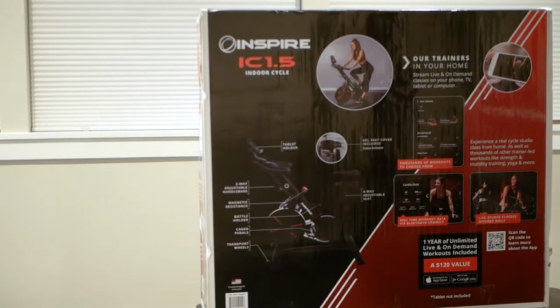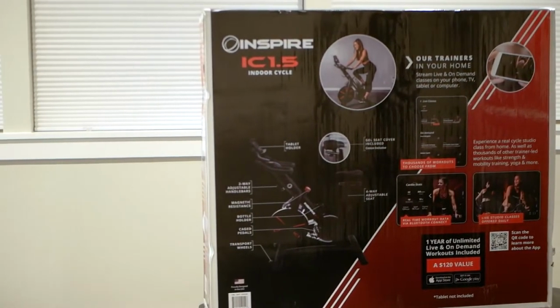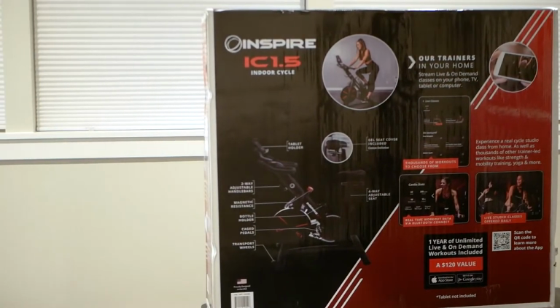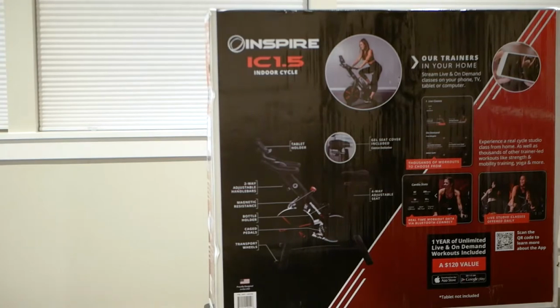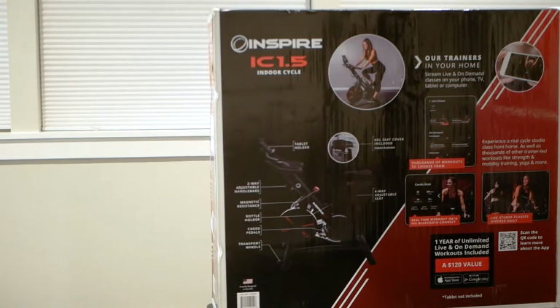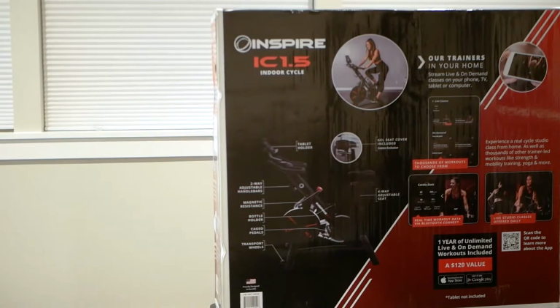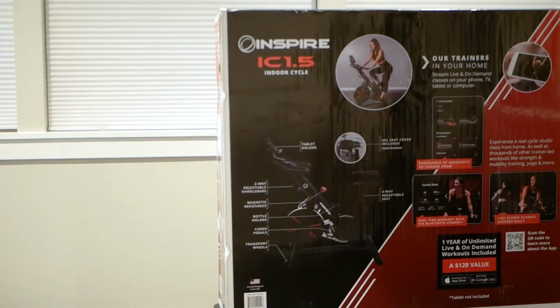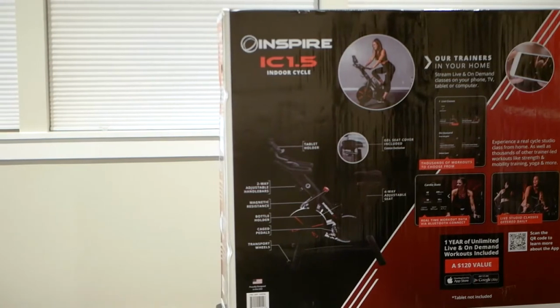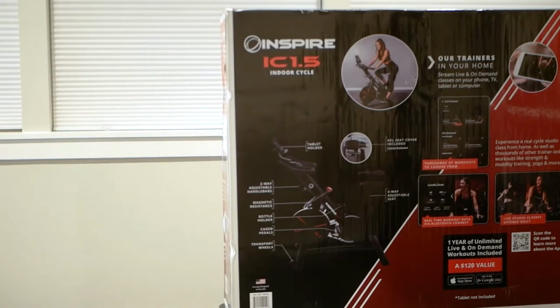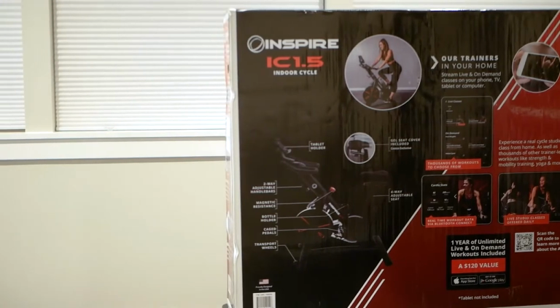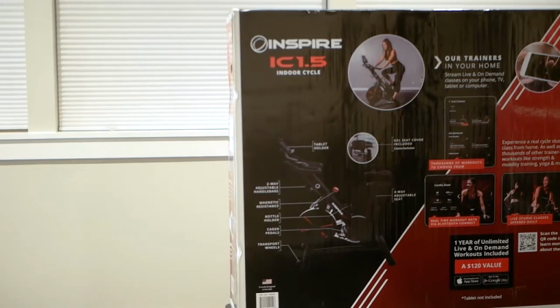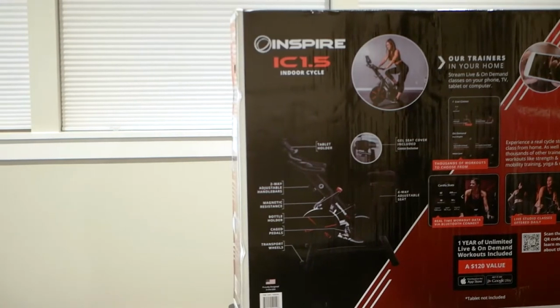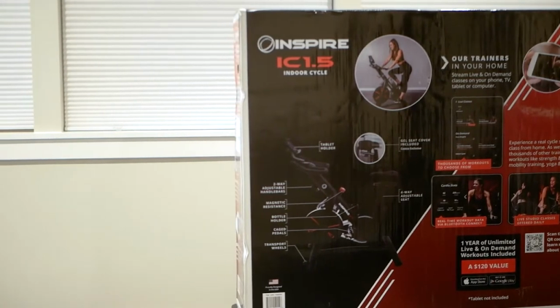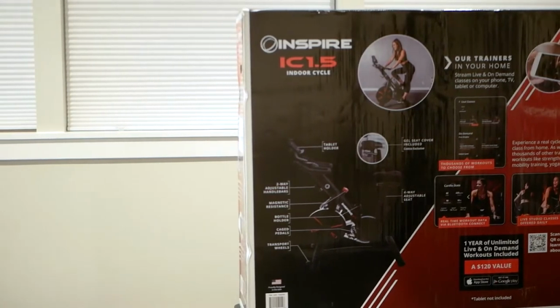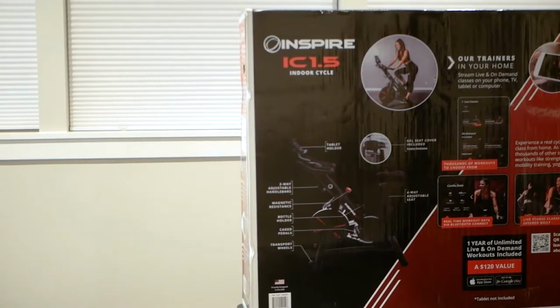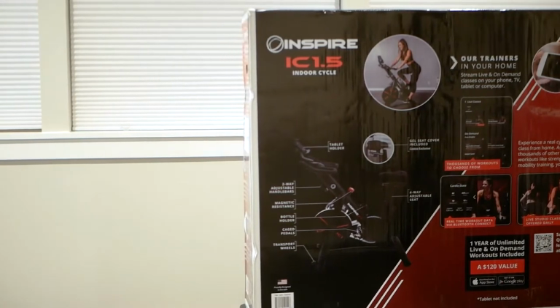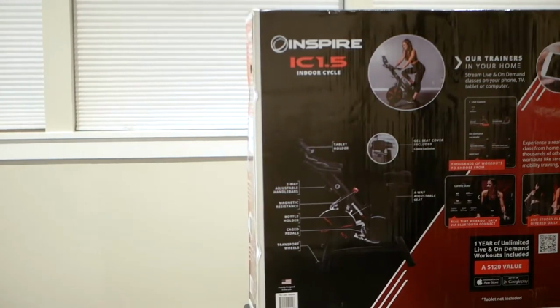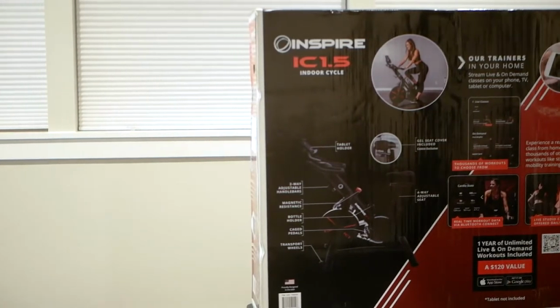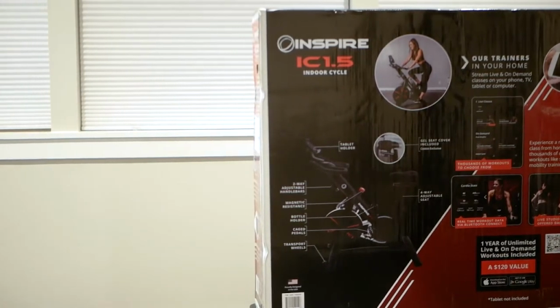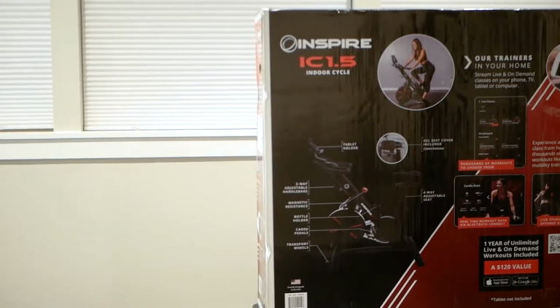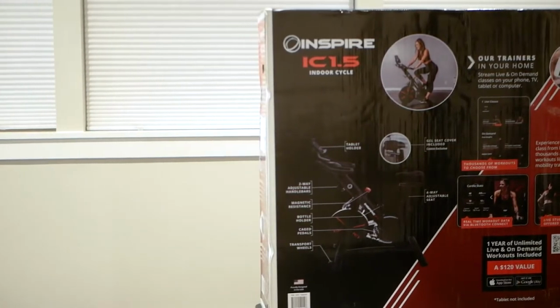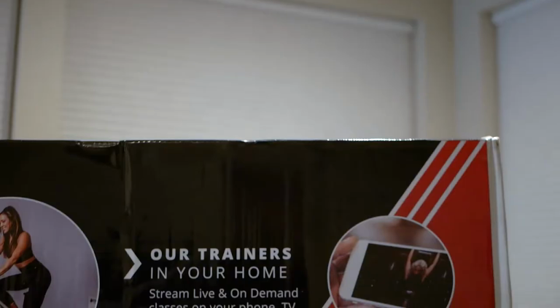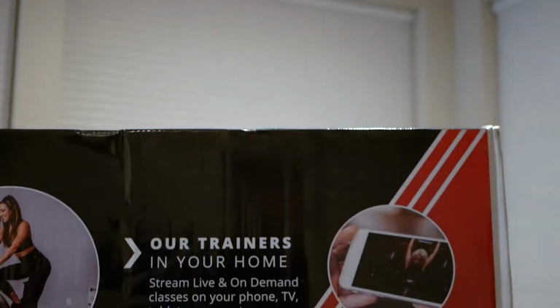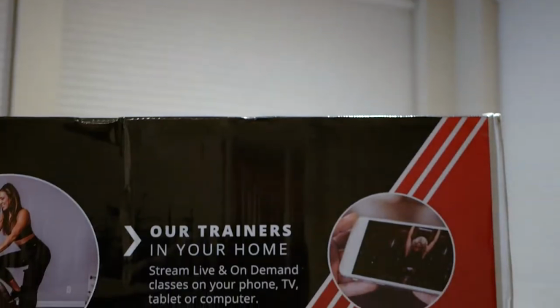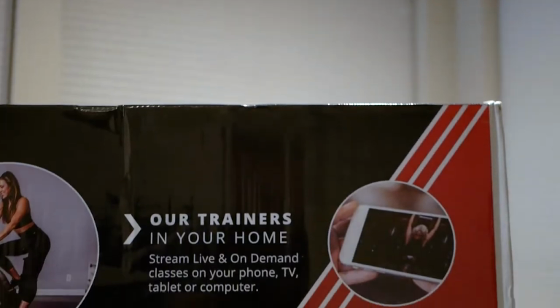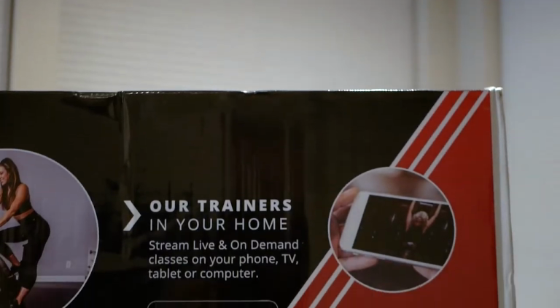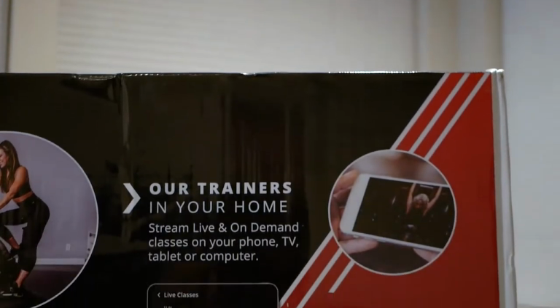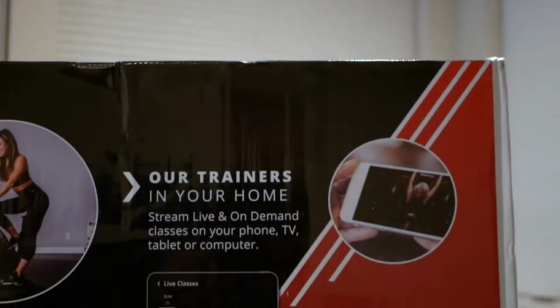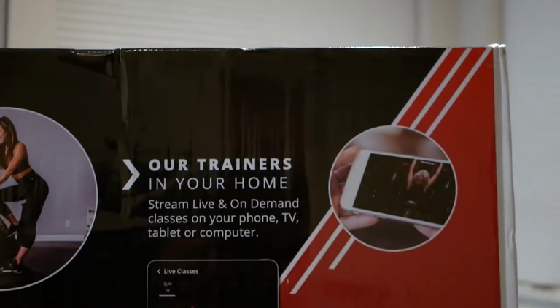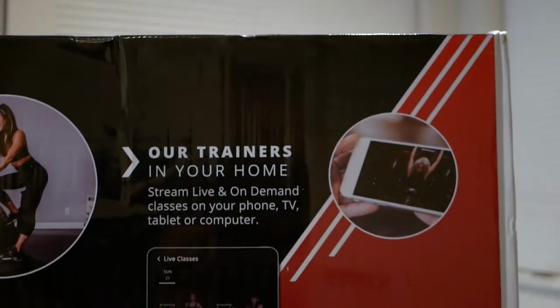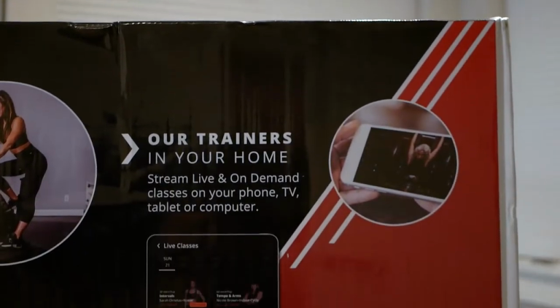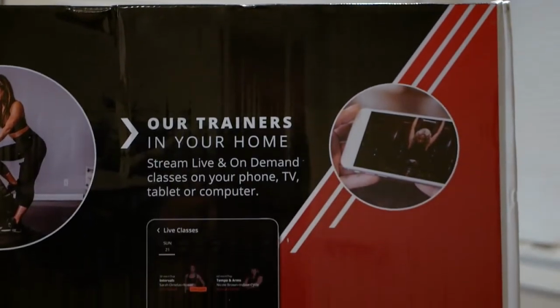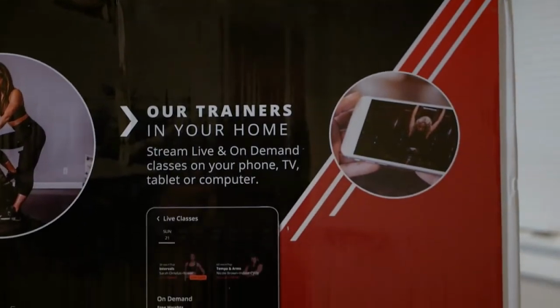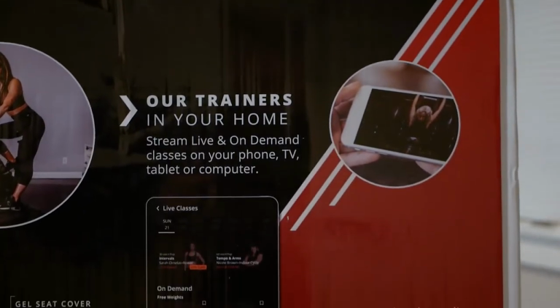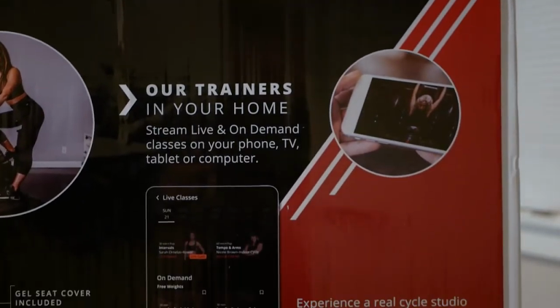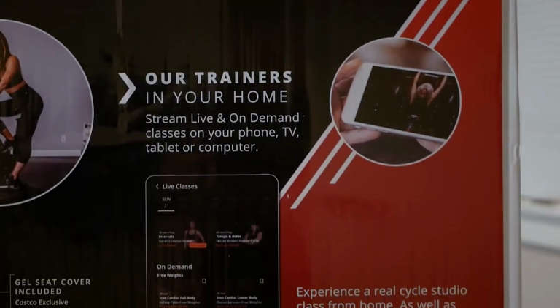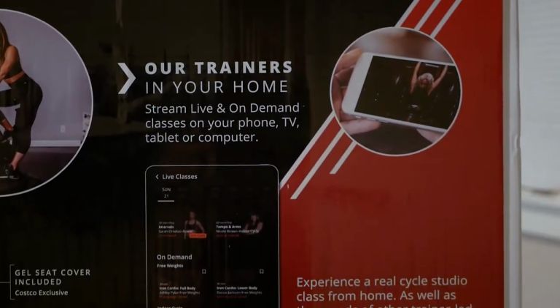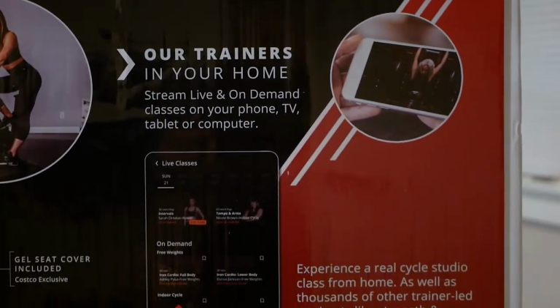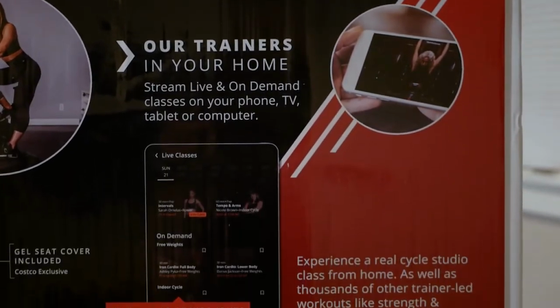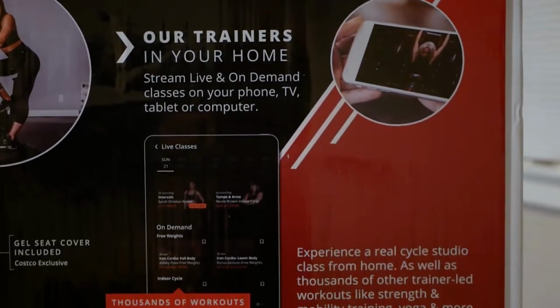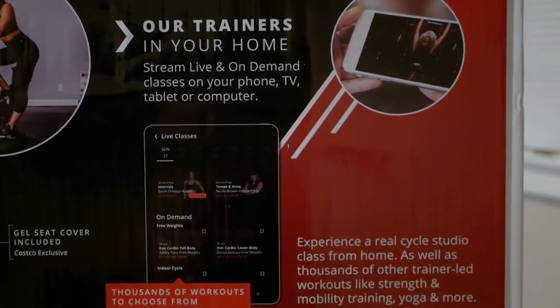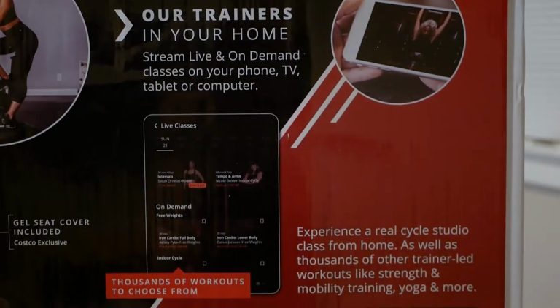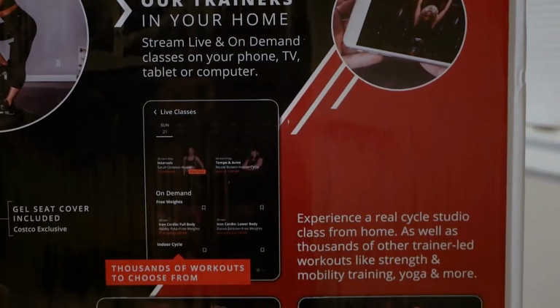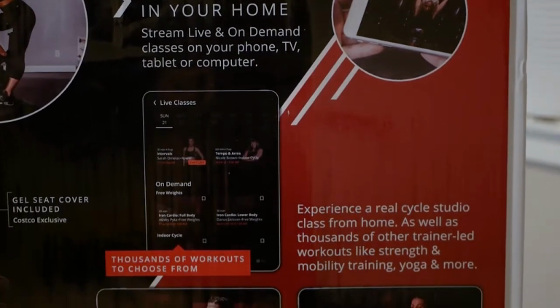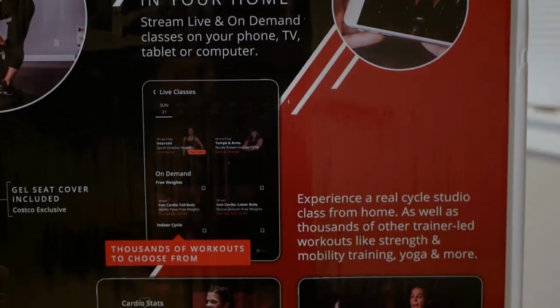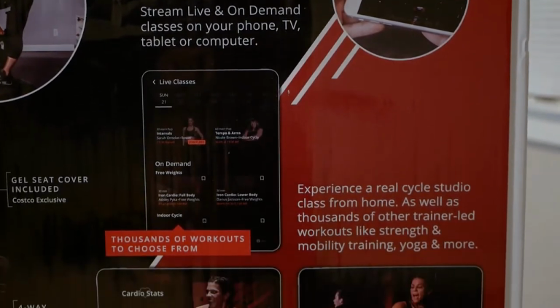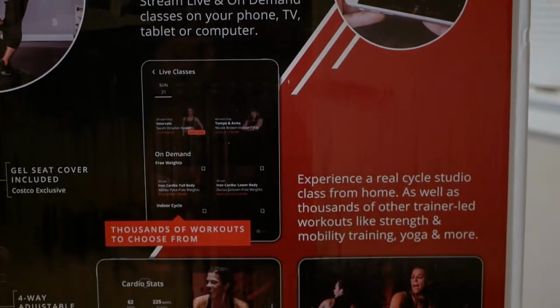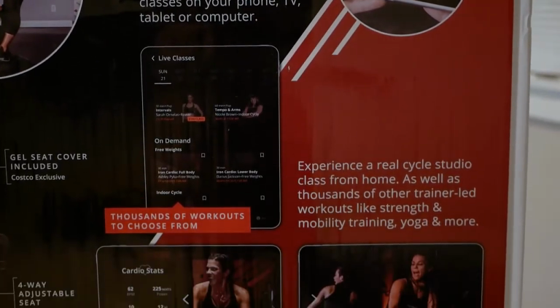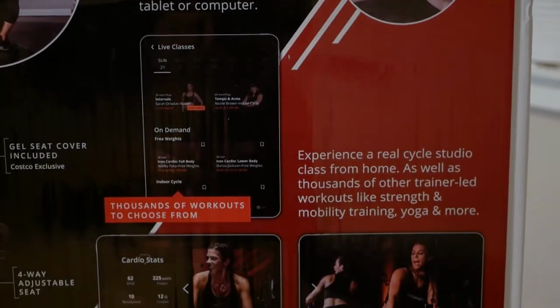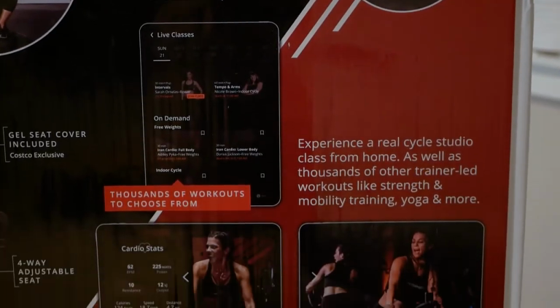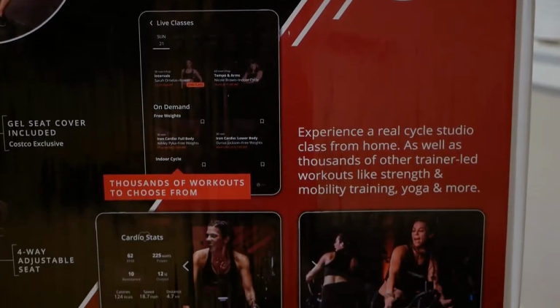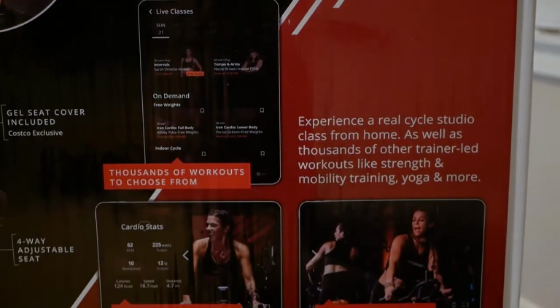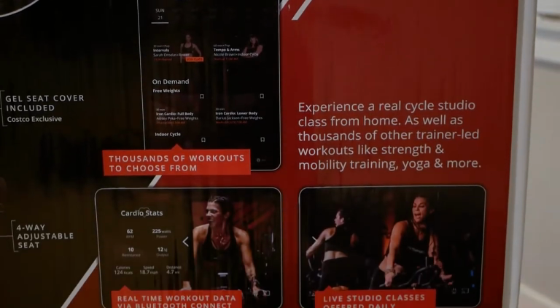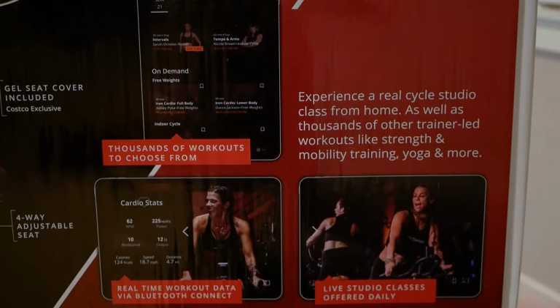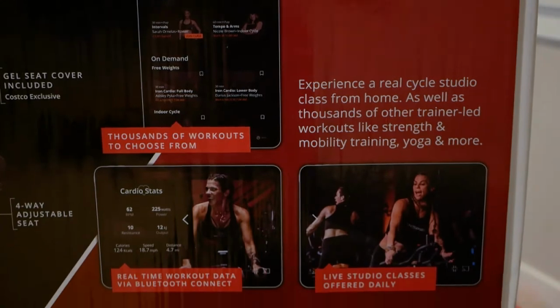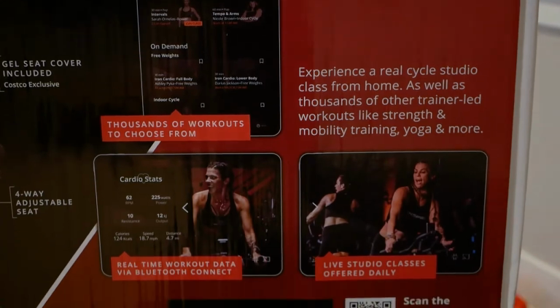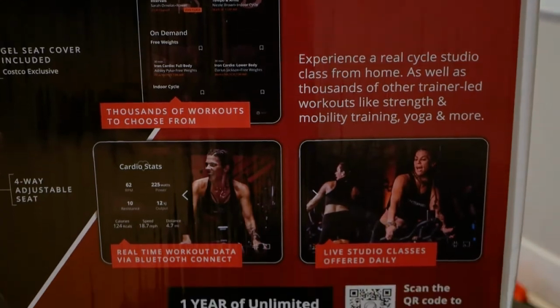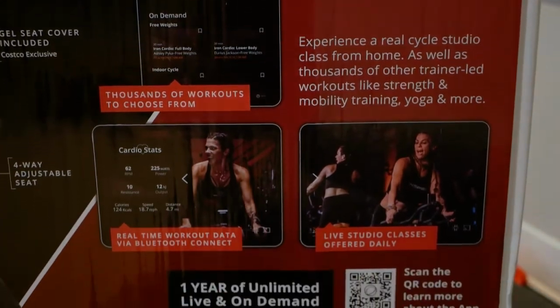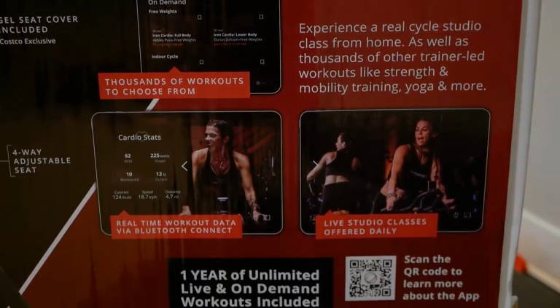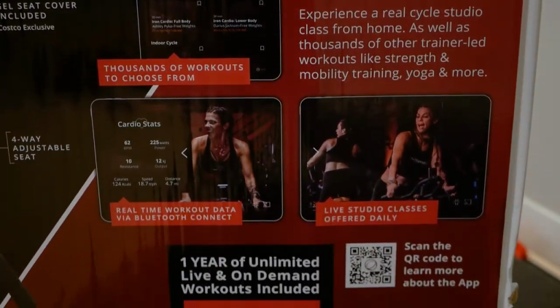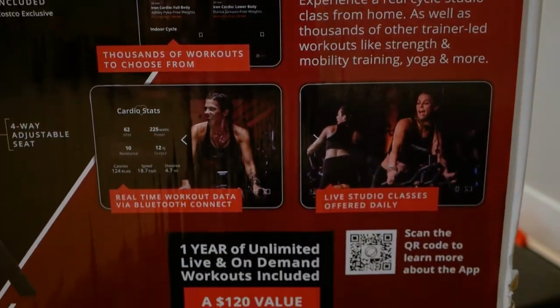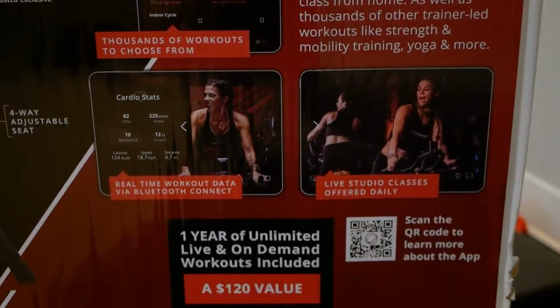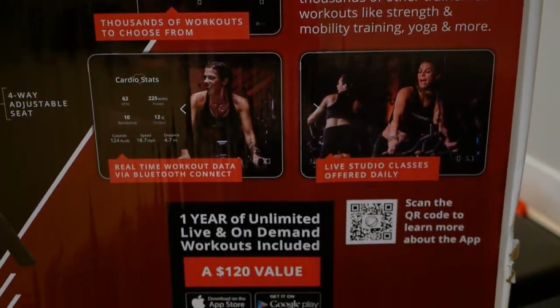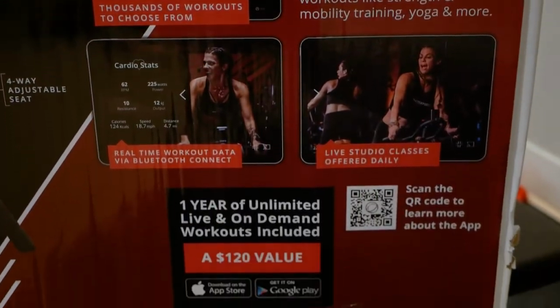As per usual, we'll perform a super quick unbox, assemble it, demo it out, and then draw some conclusions.